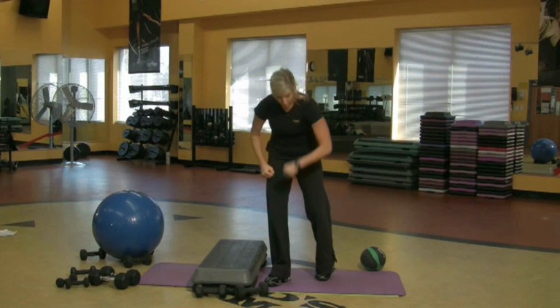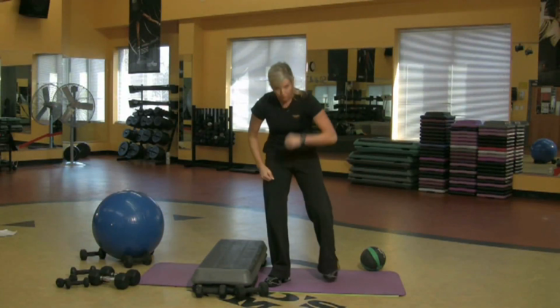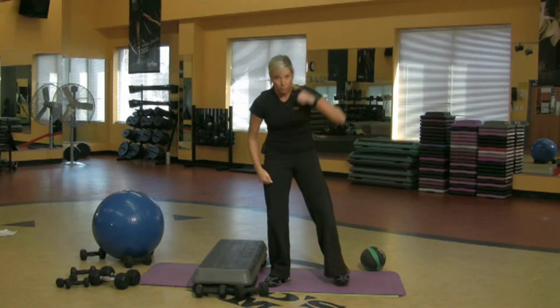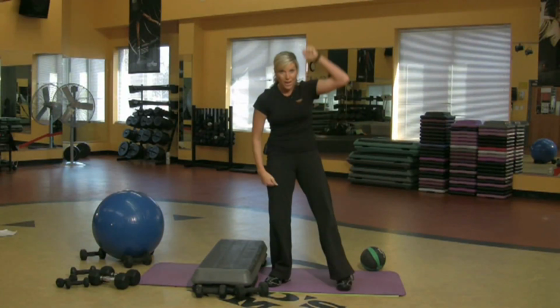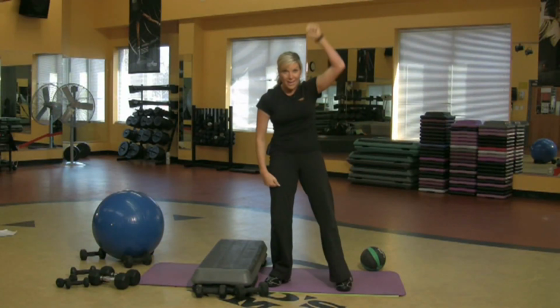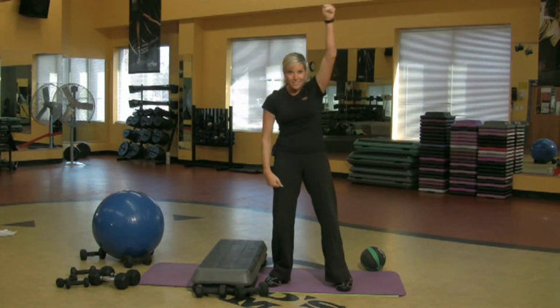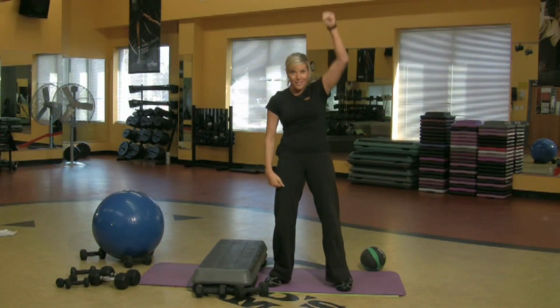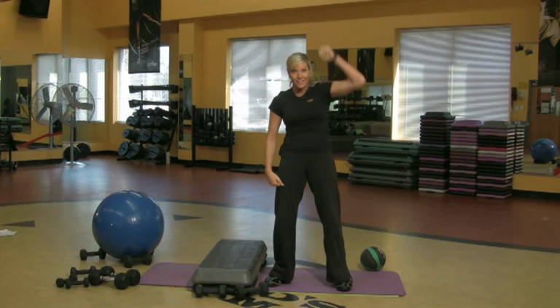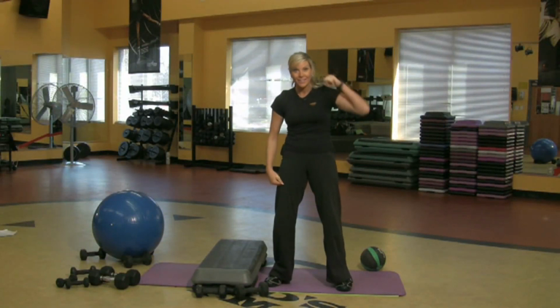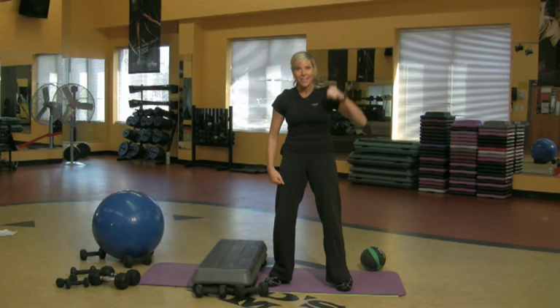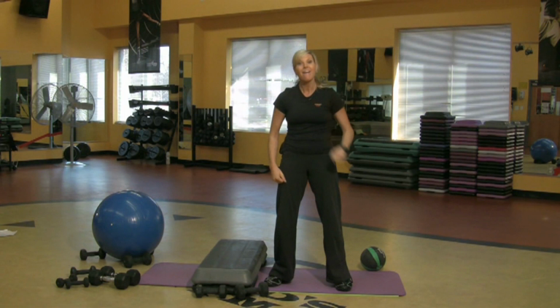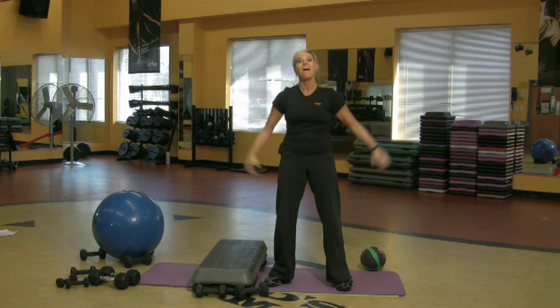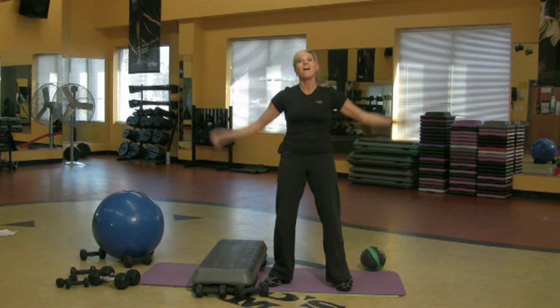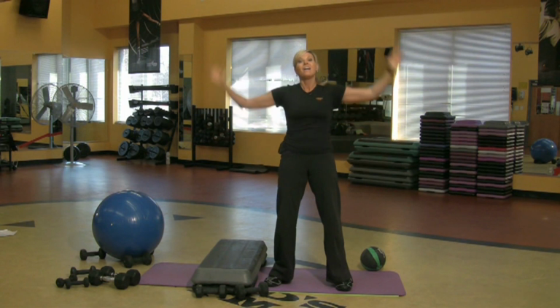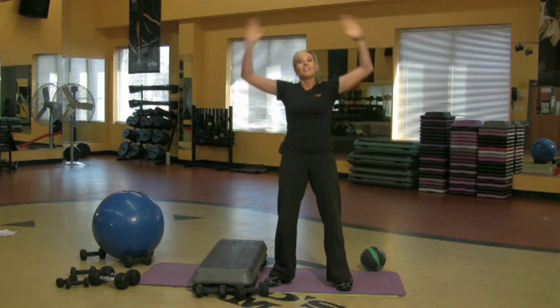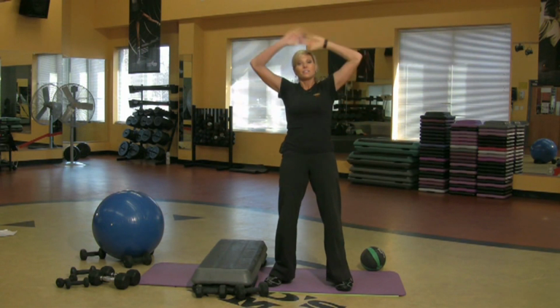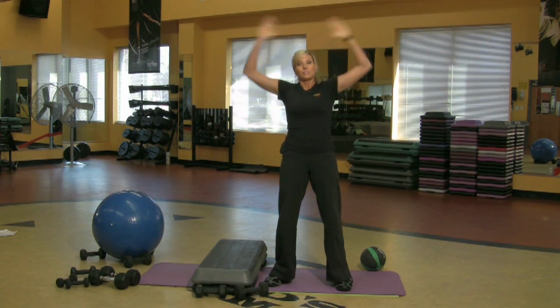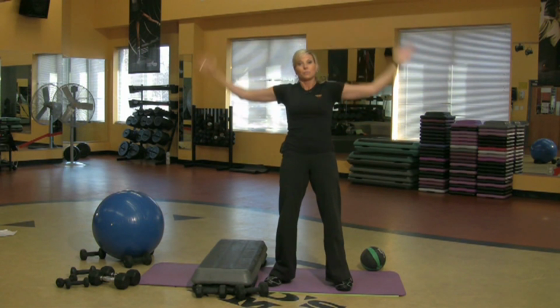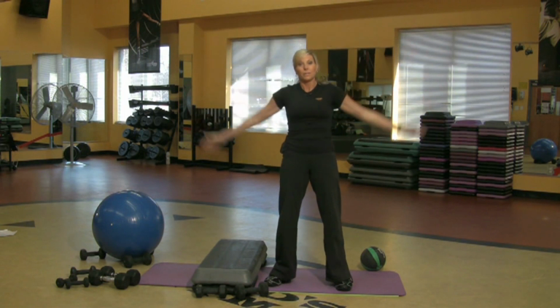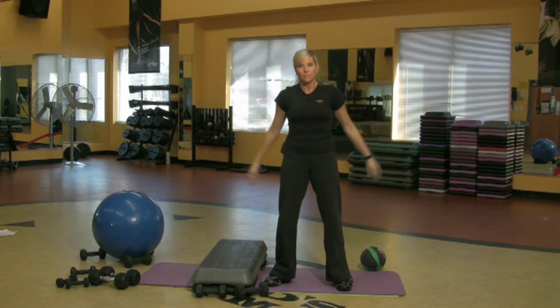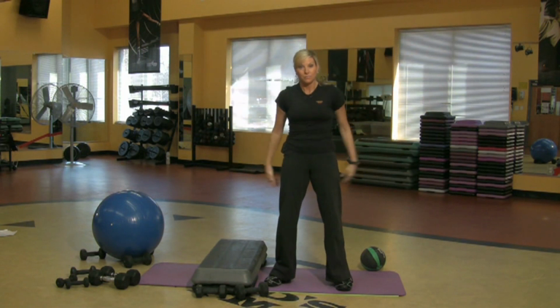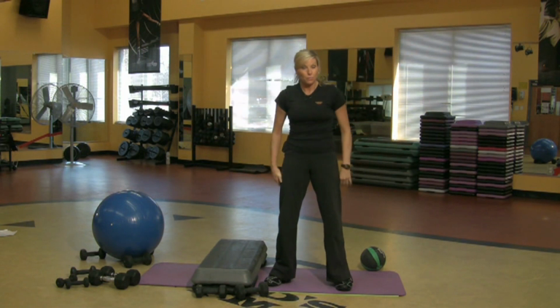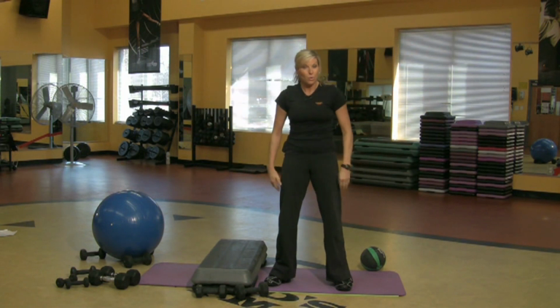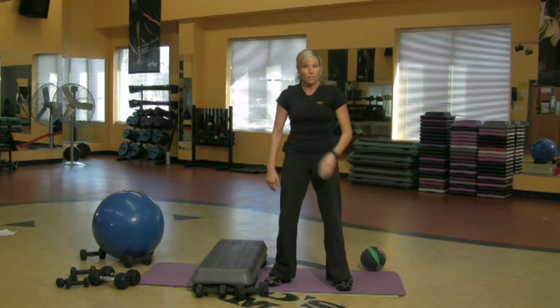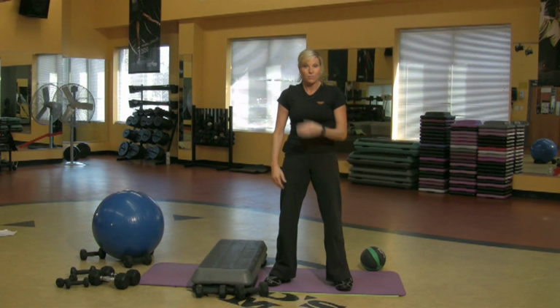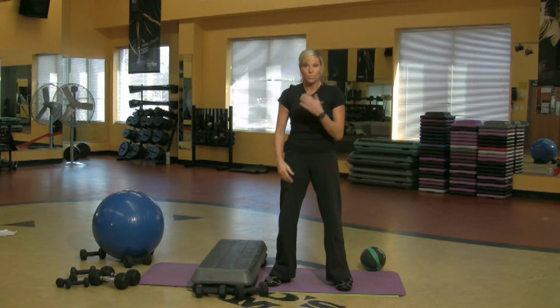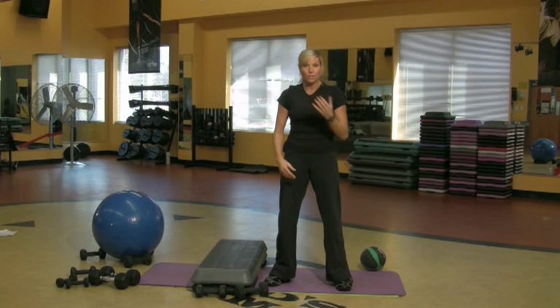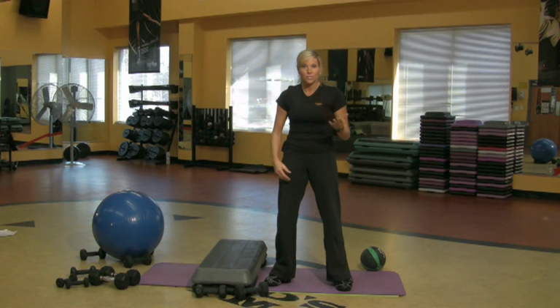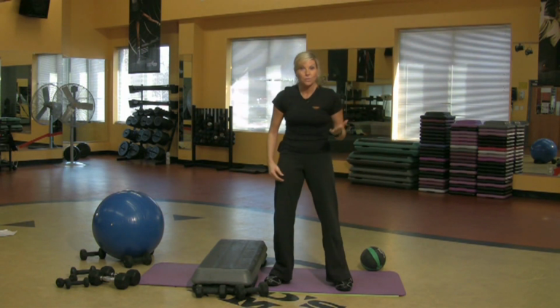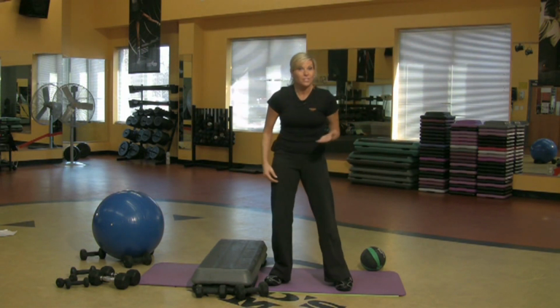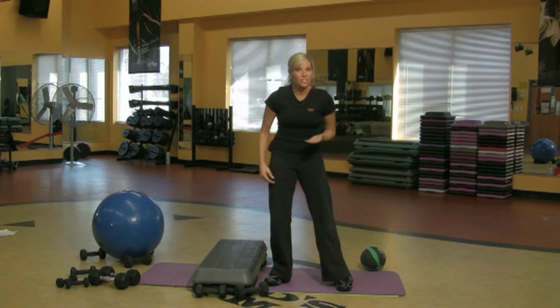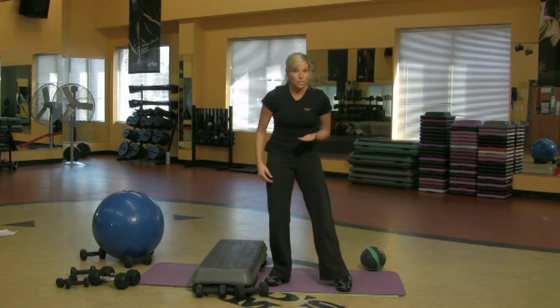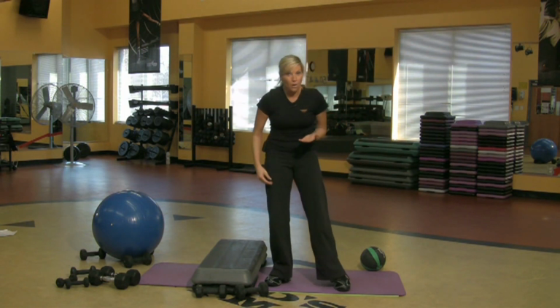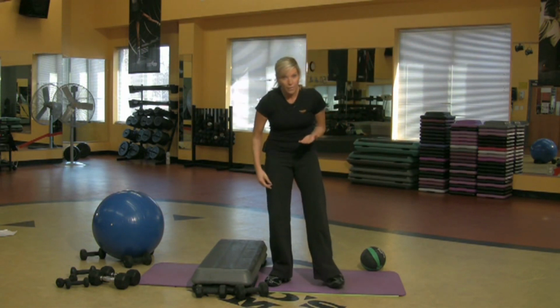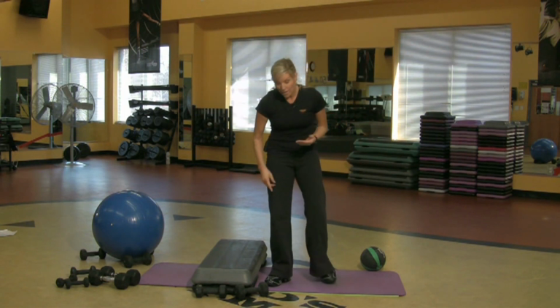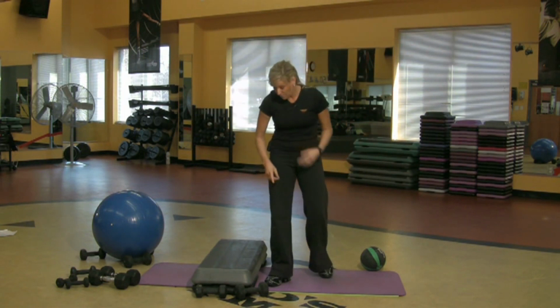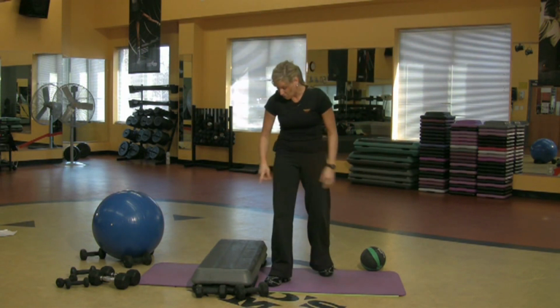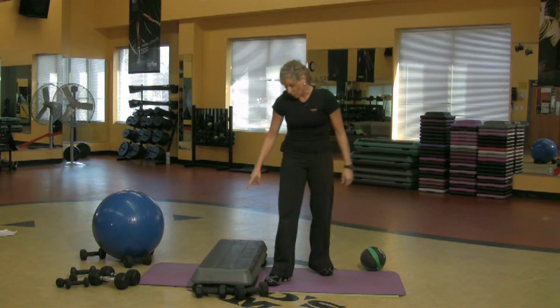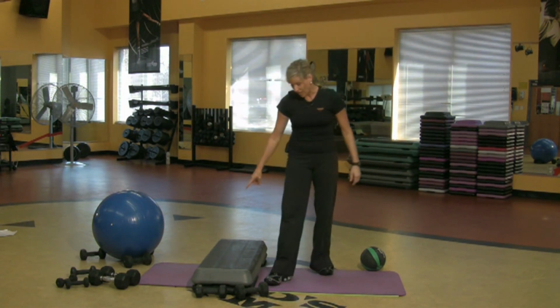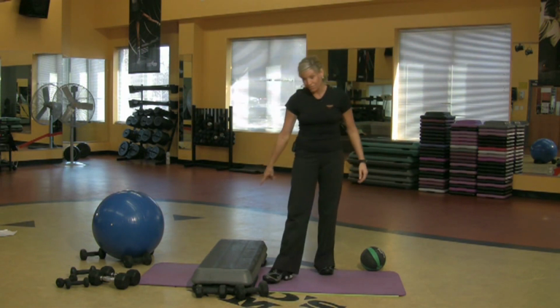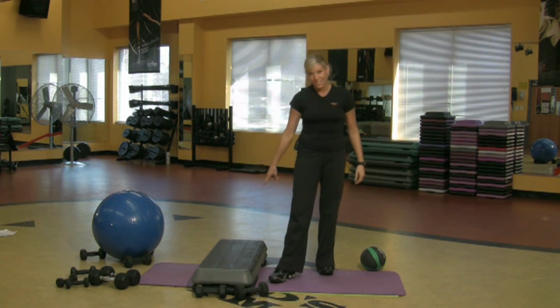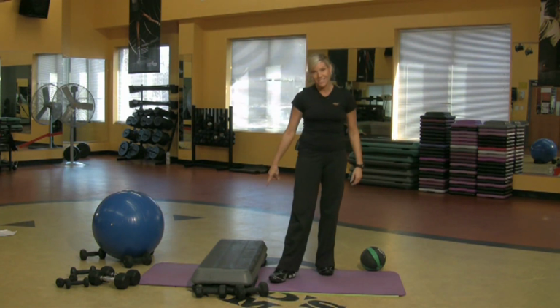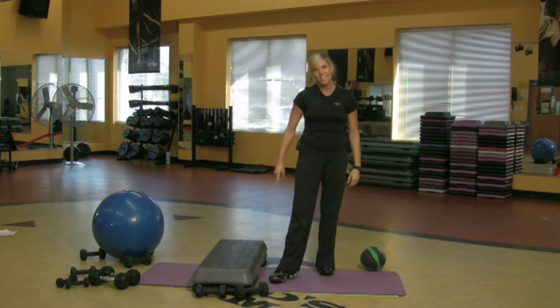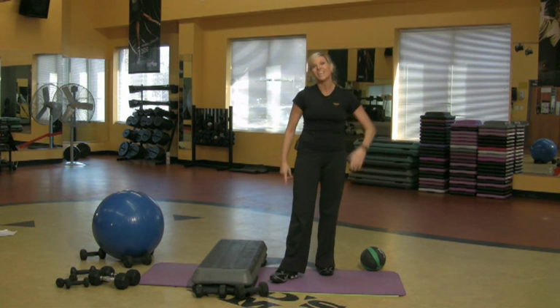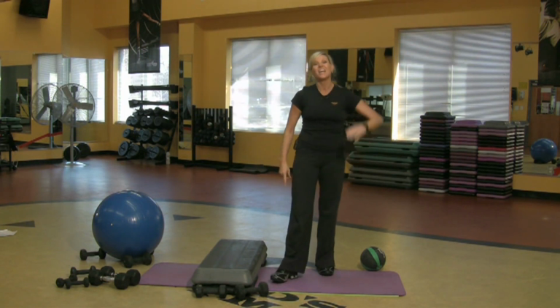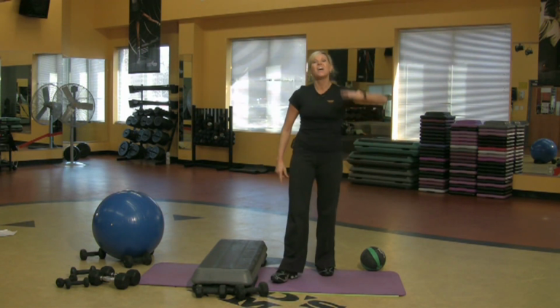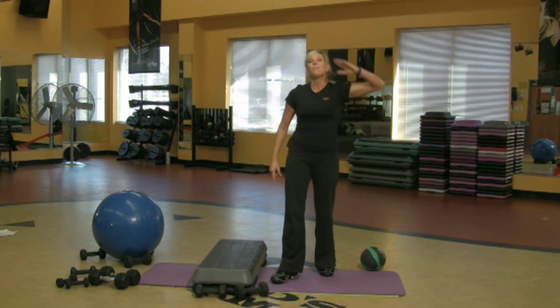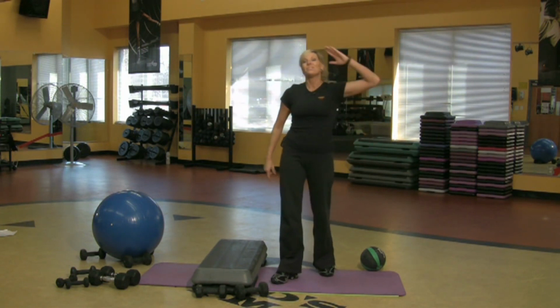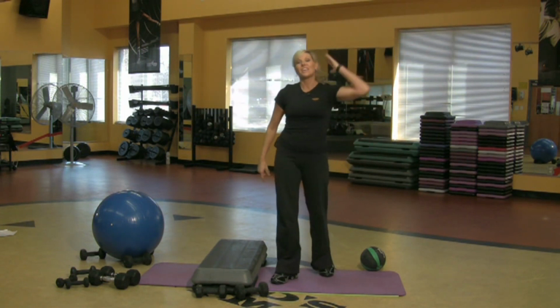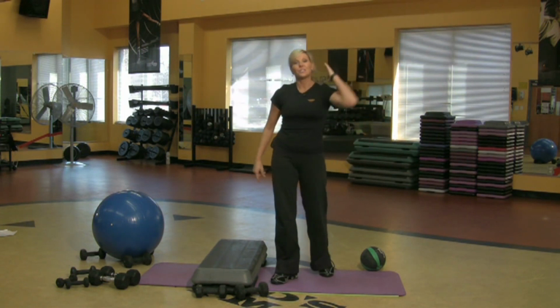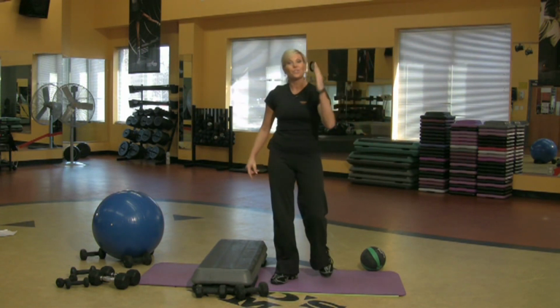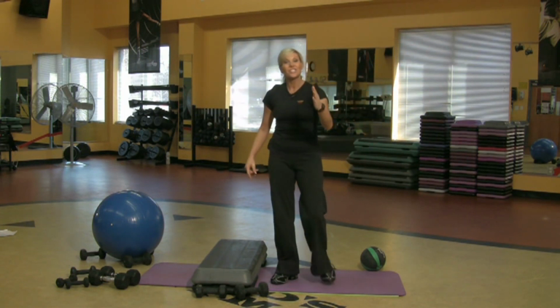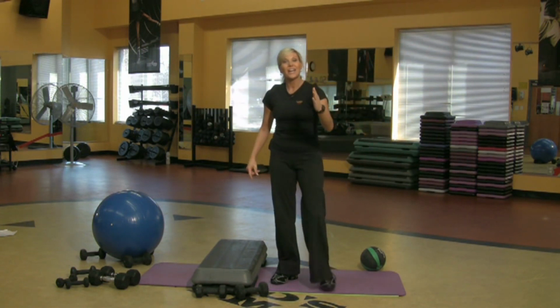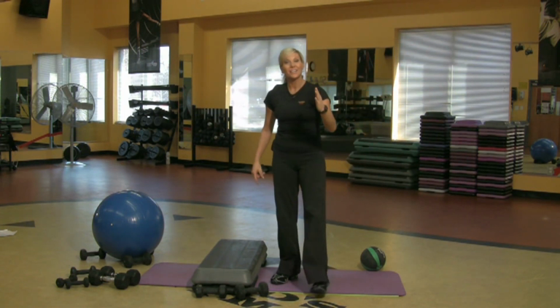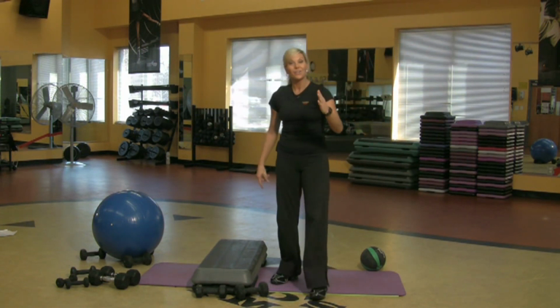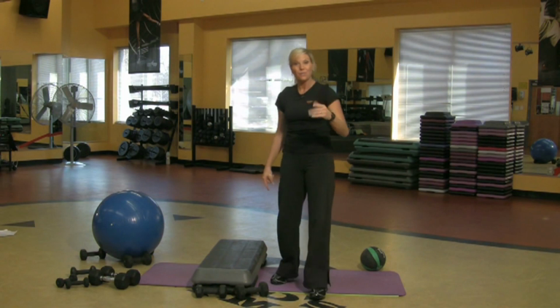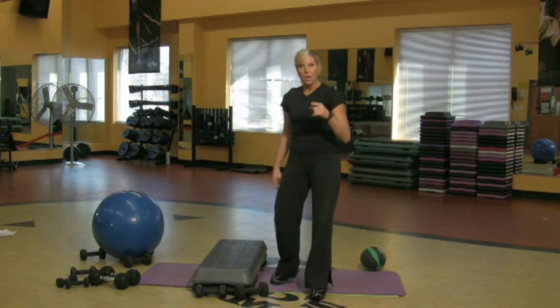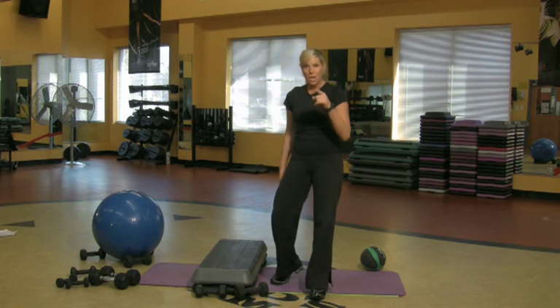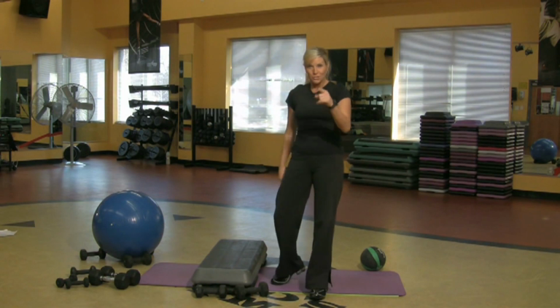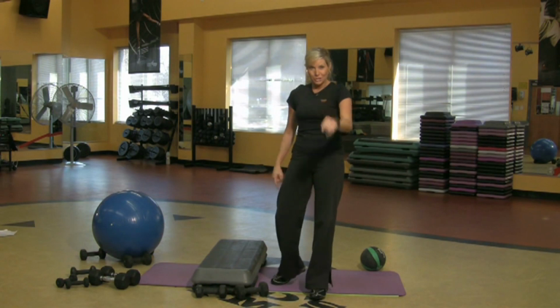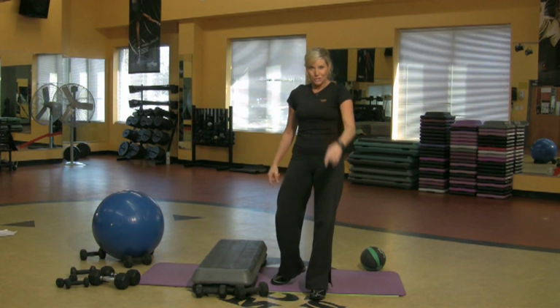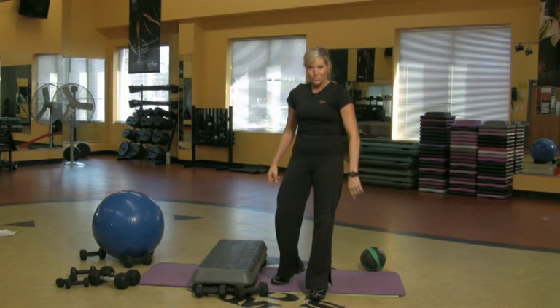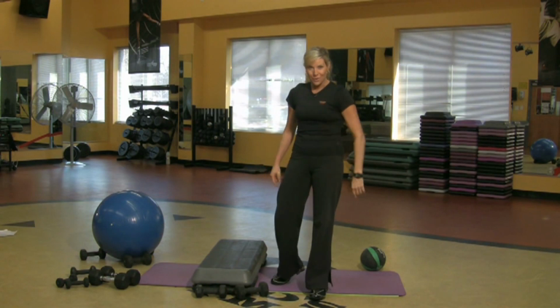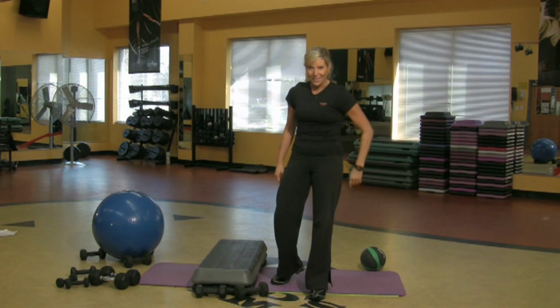Drop the weight. A little bit of whatever you want to do to get your heart rate up. But that's what you got to do to lose weight.